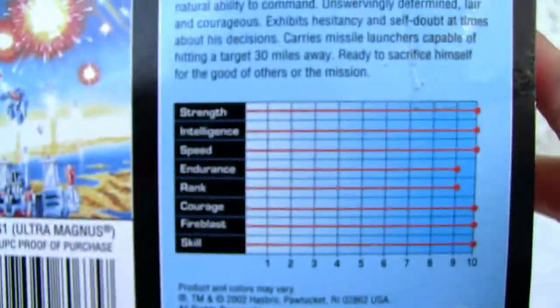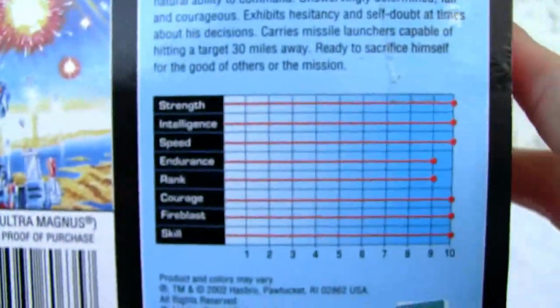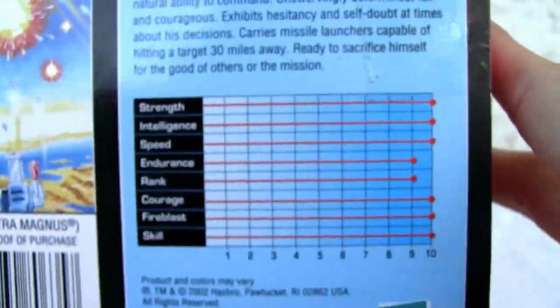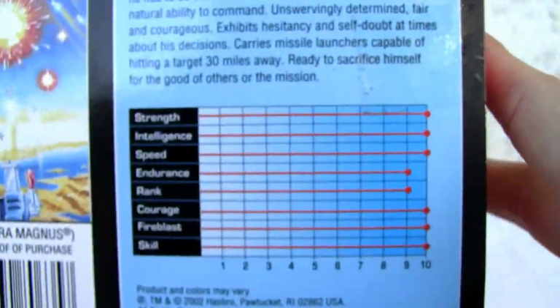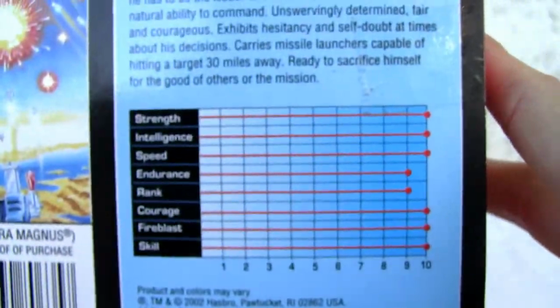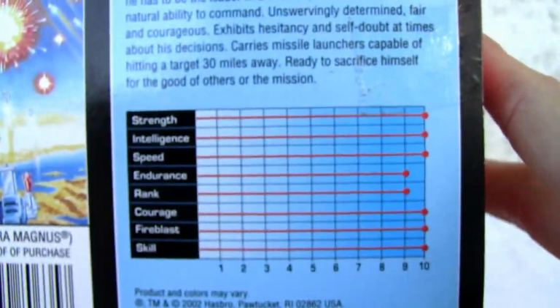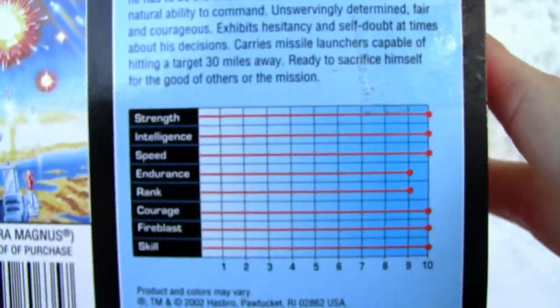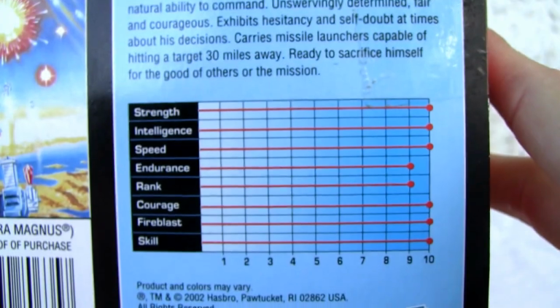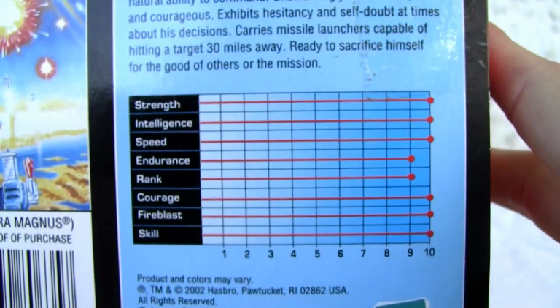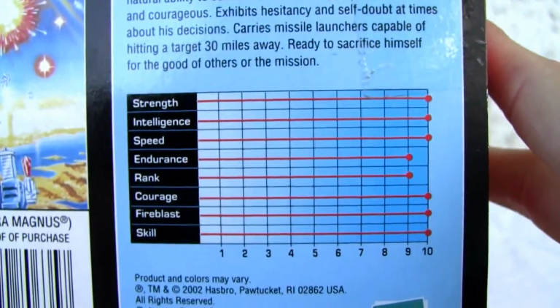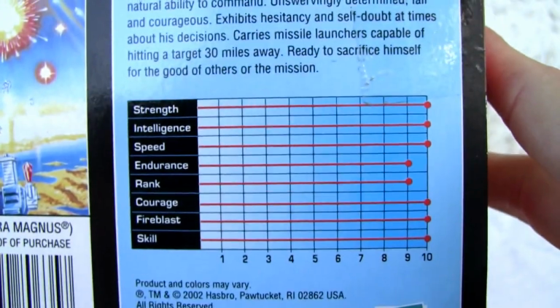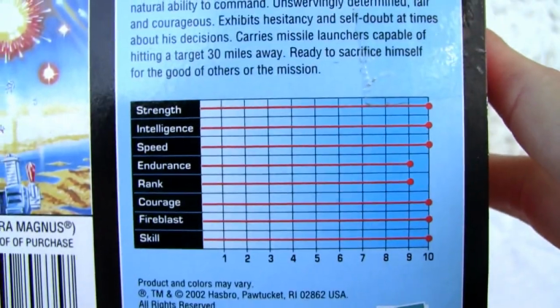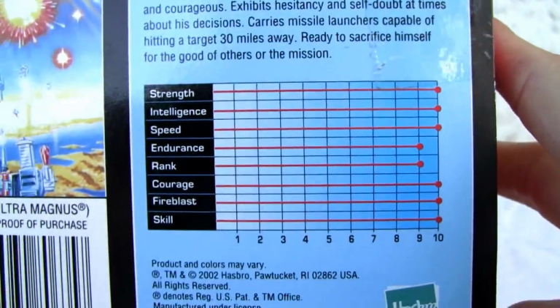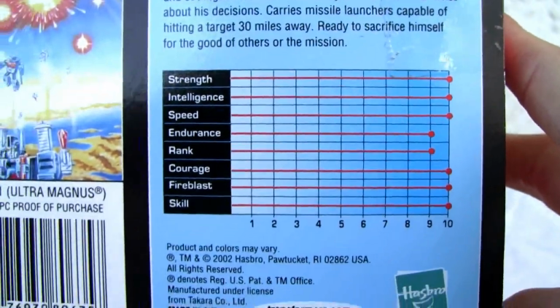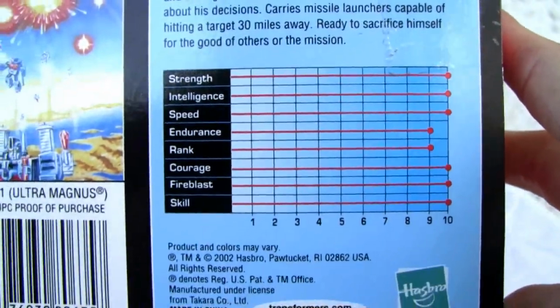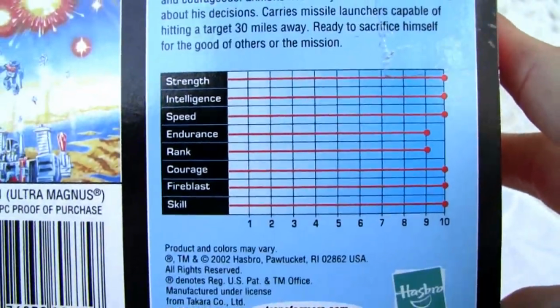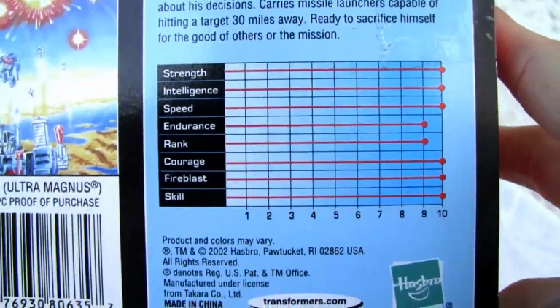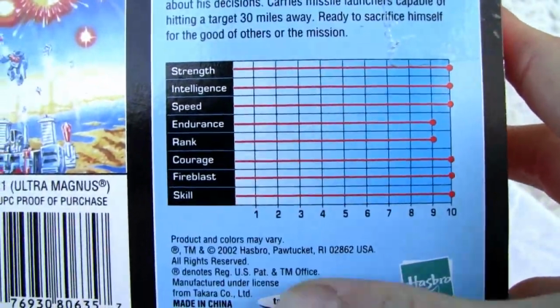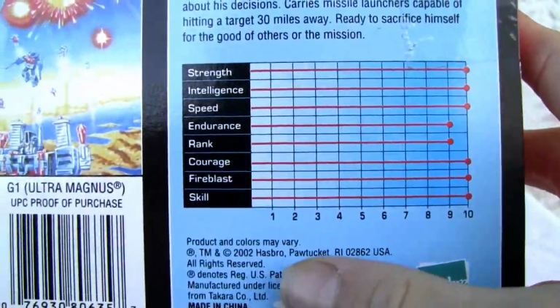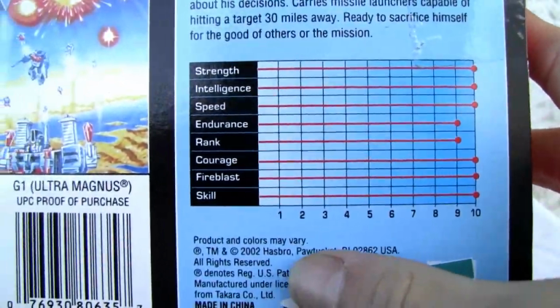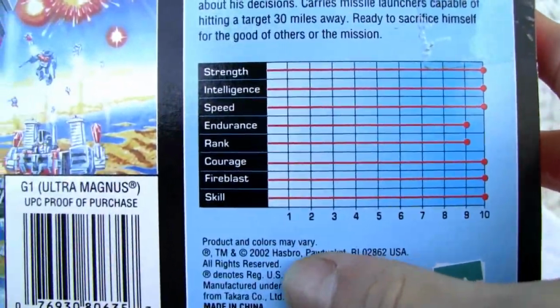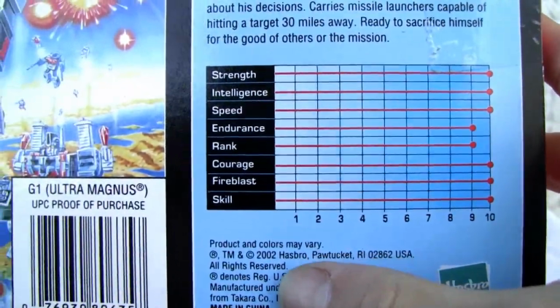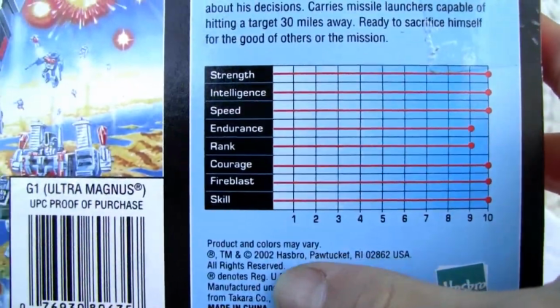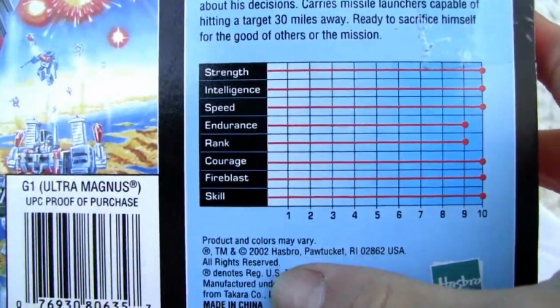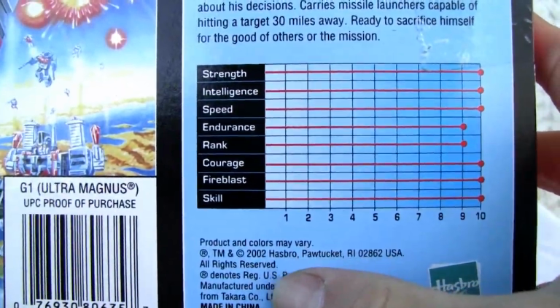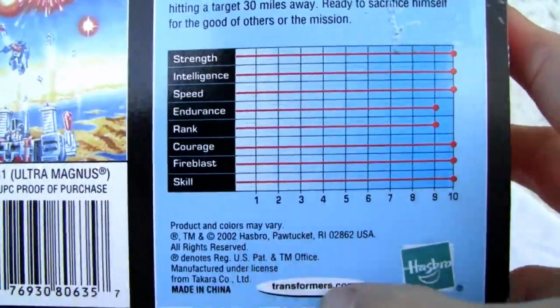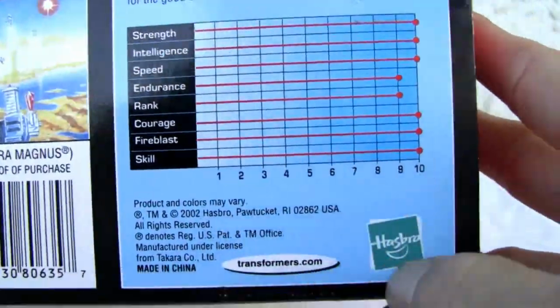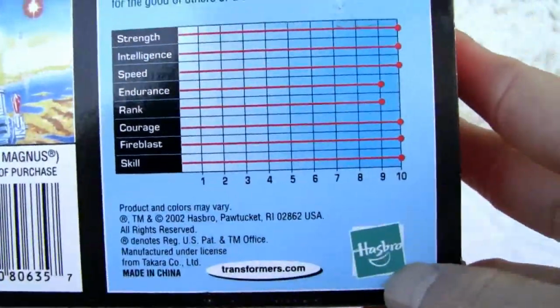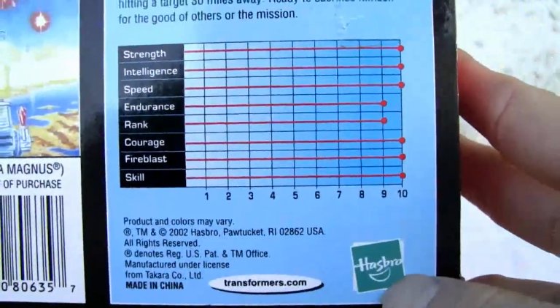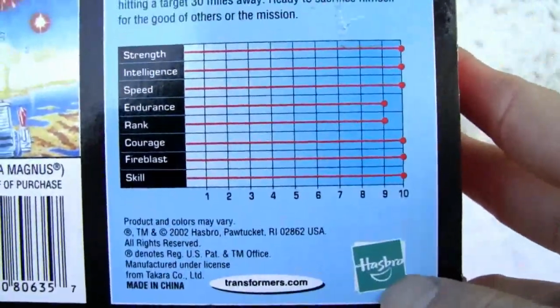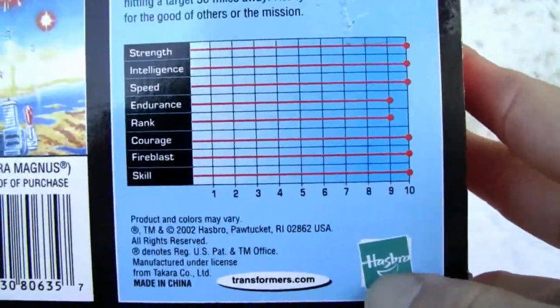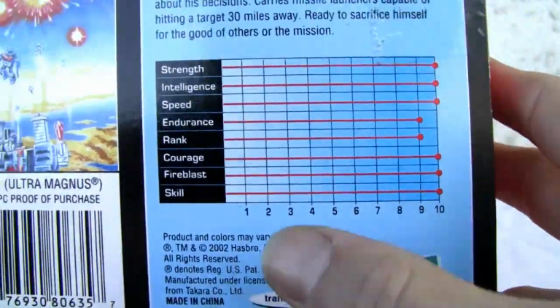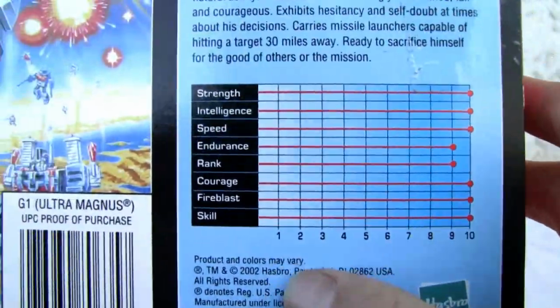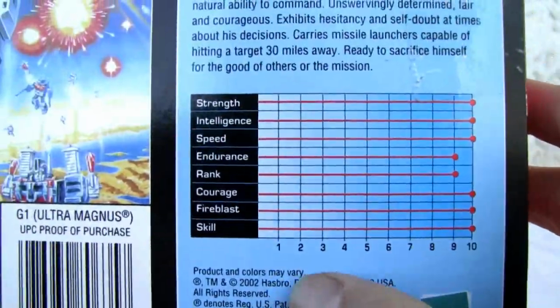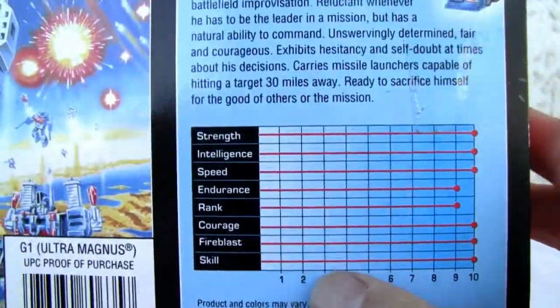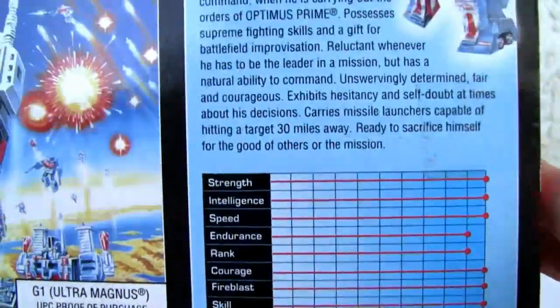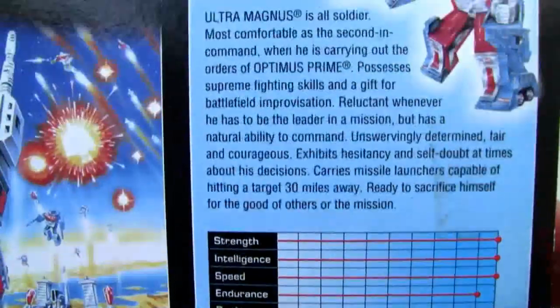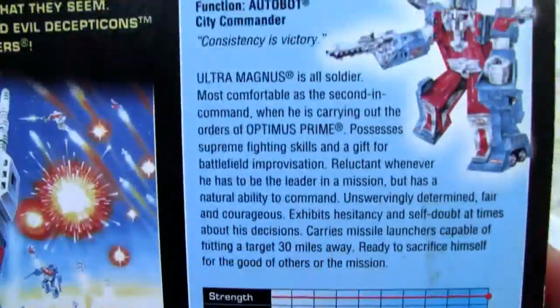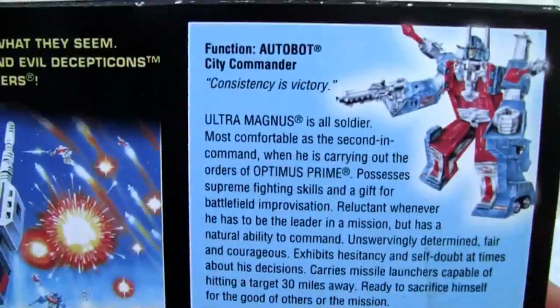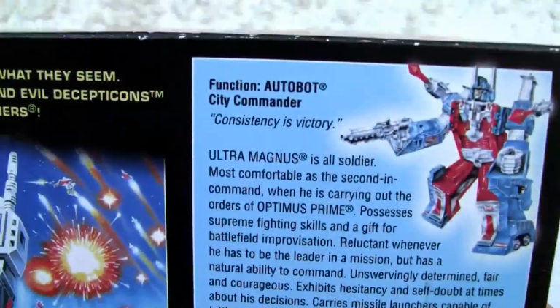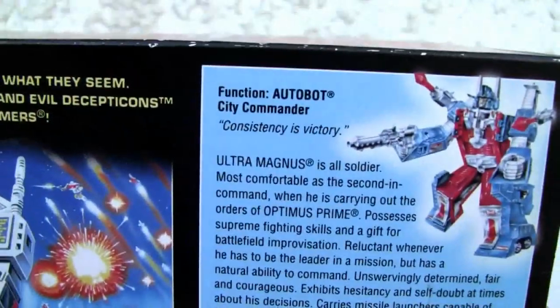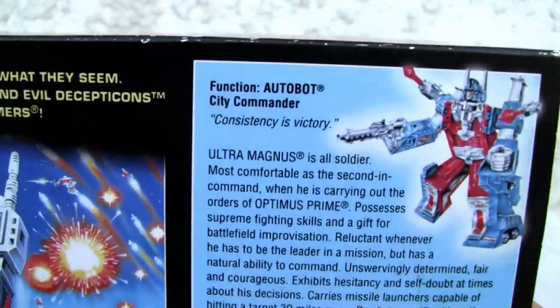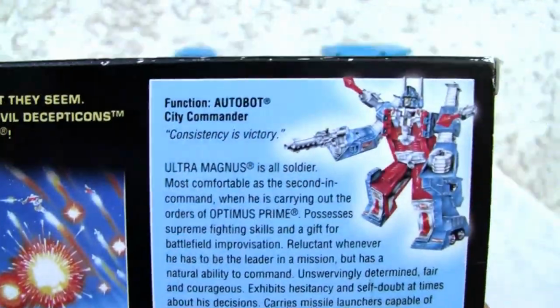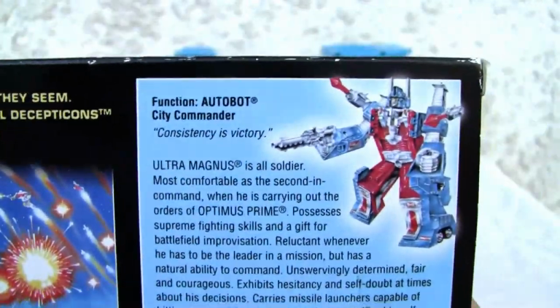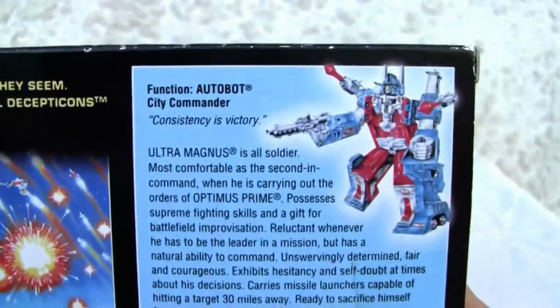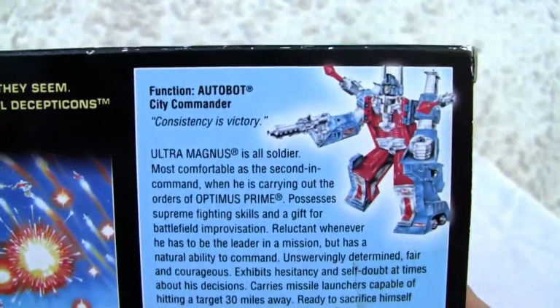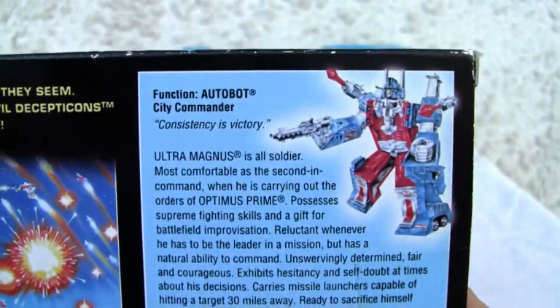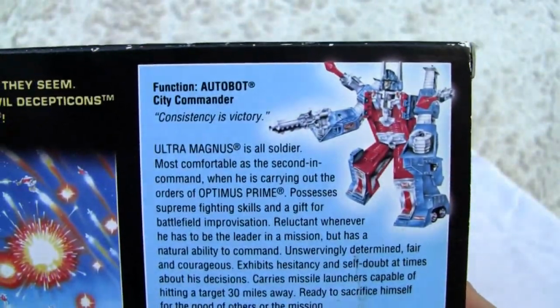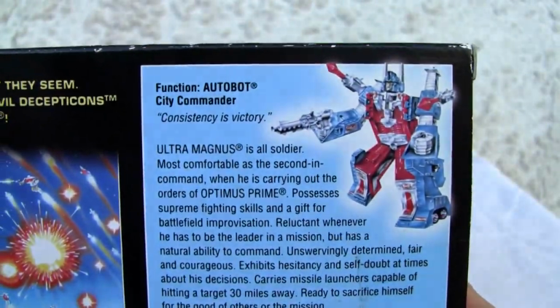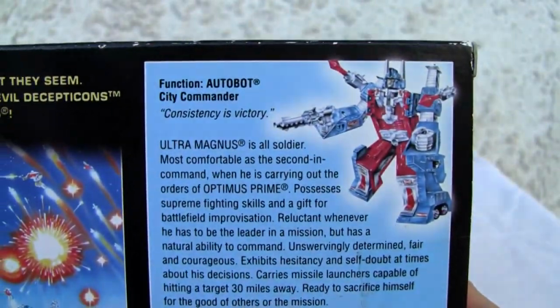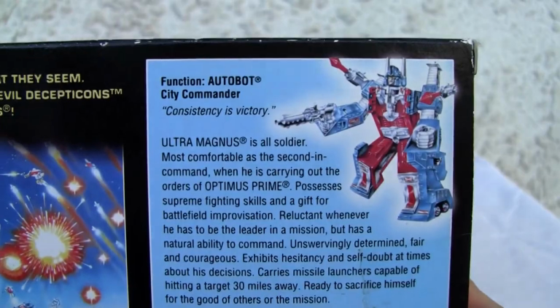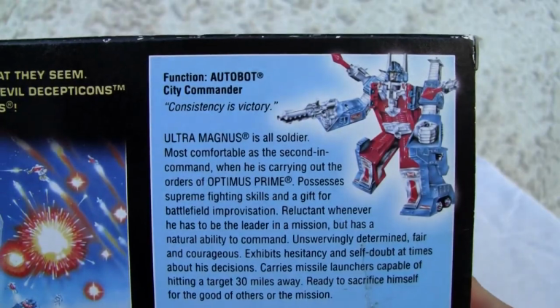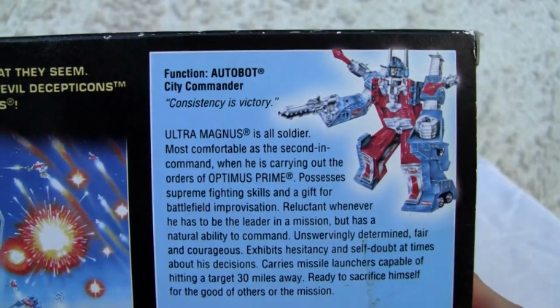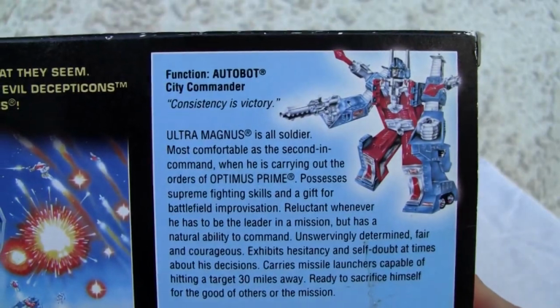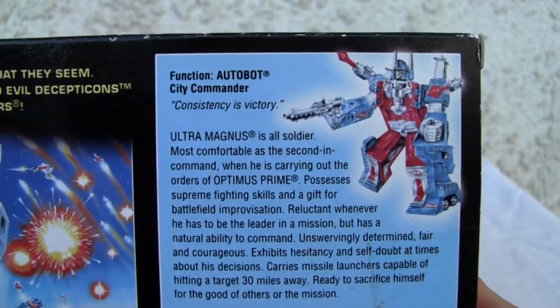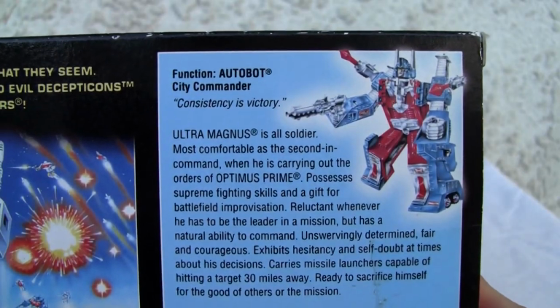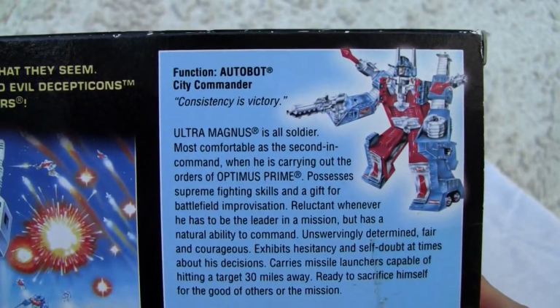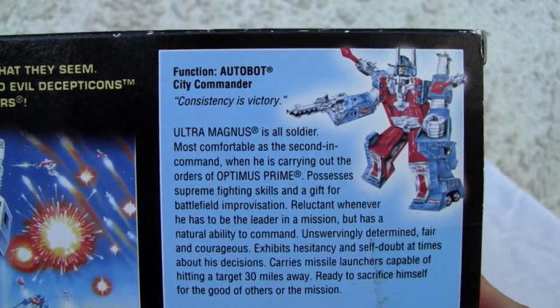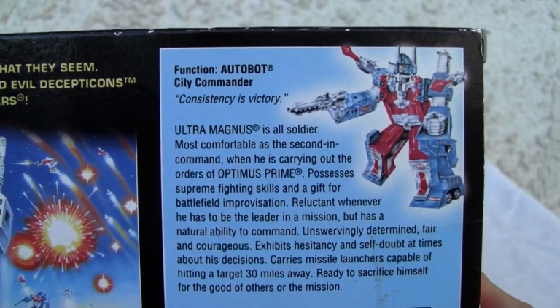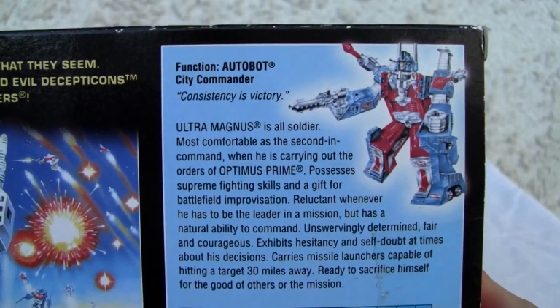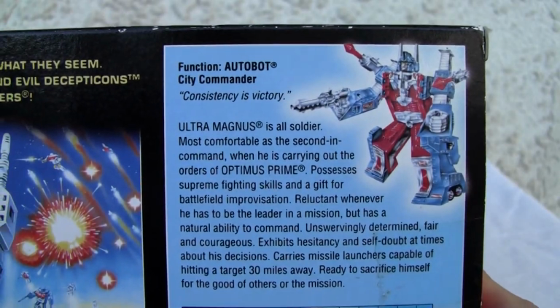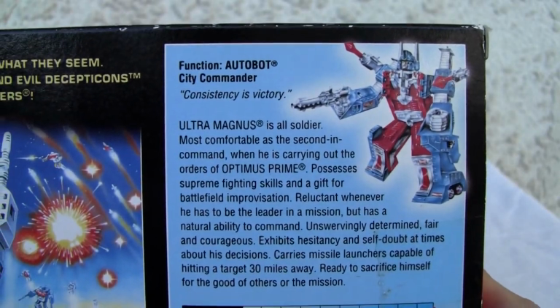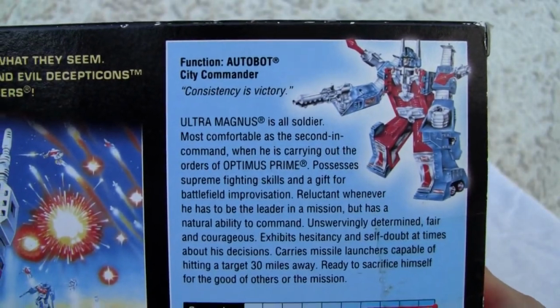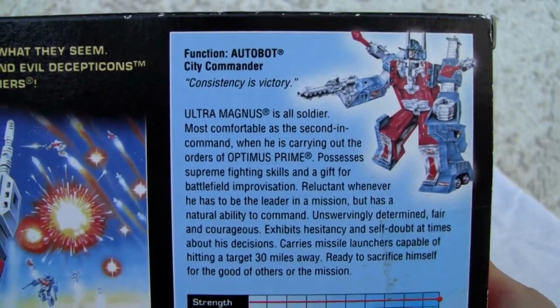There's his stats — he was a beast. Made in 2002 by Hasbro. There's his bio; if you want to read it, pause it, do what you got to do.